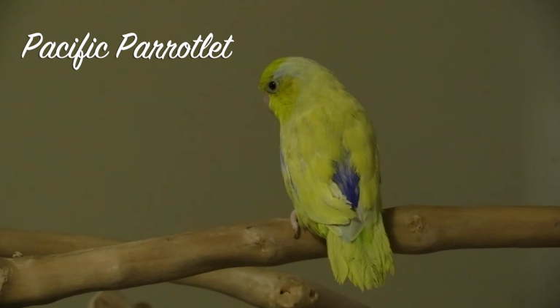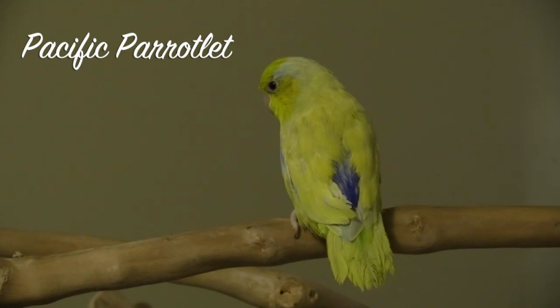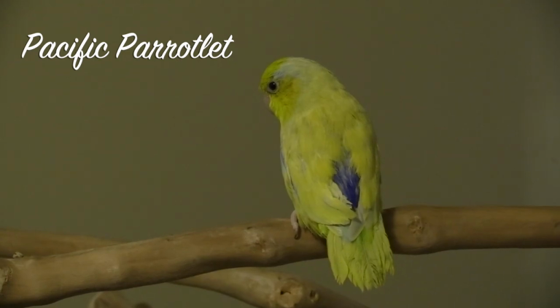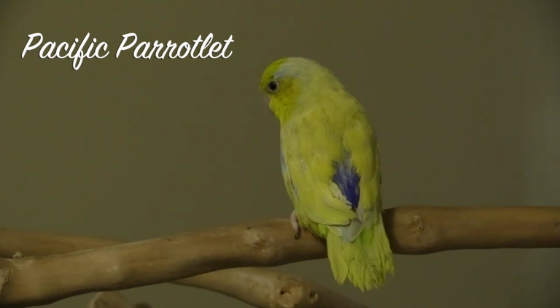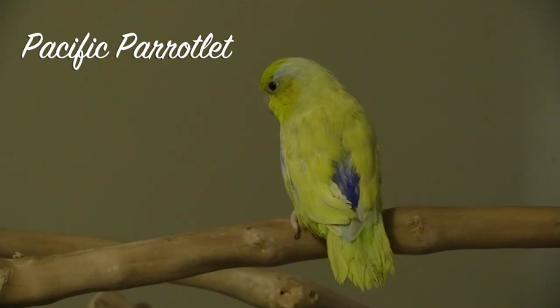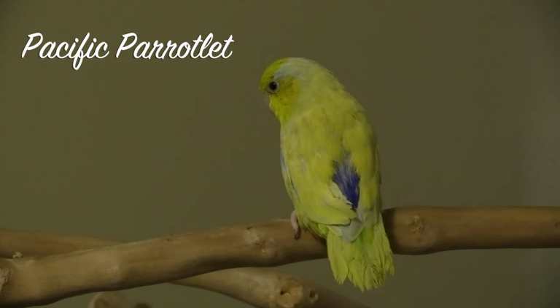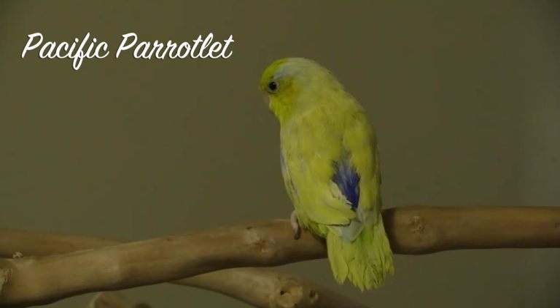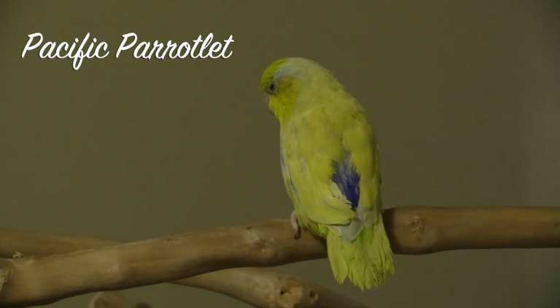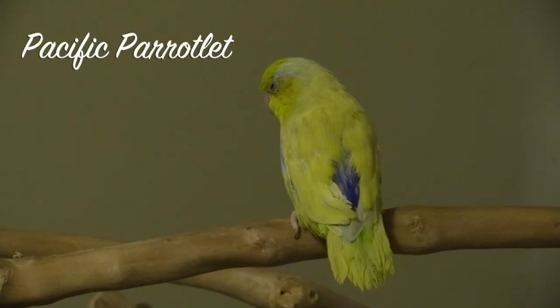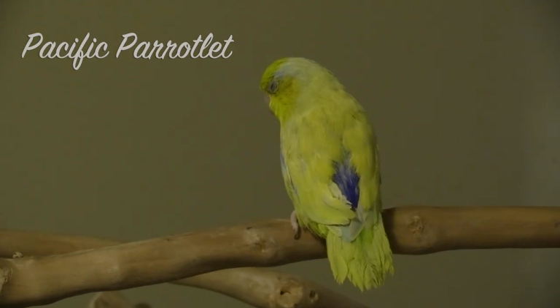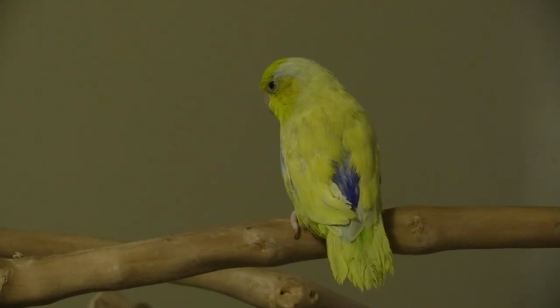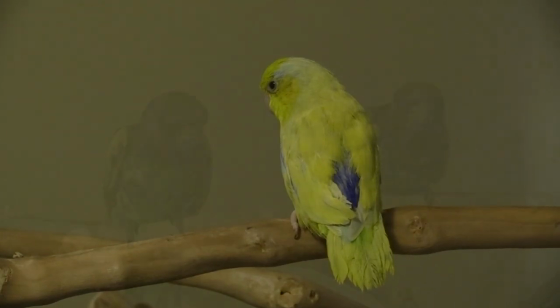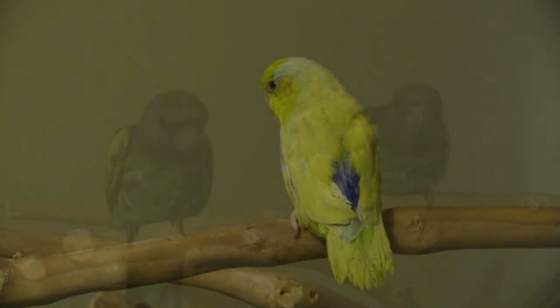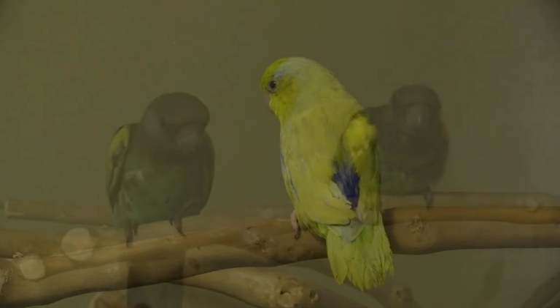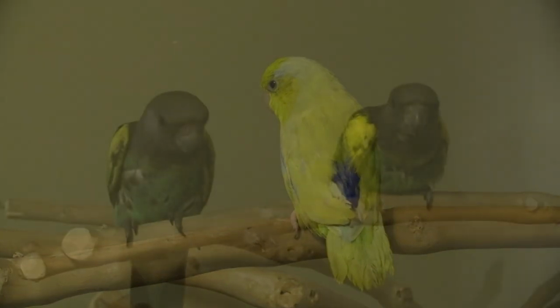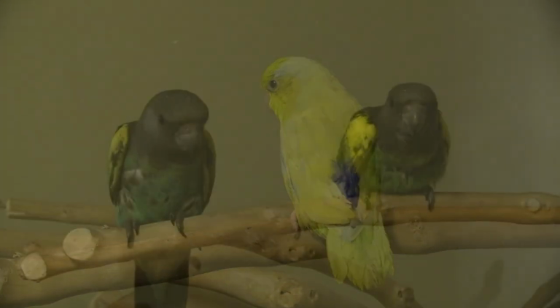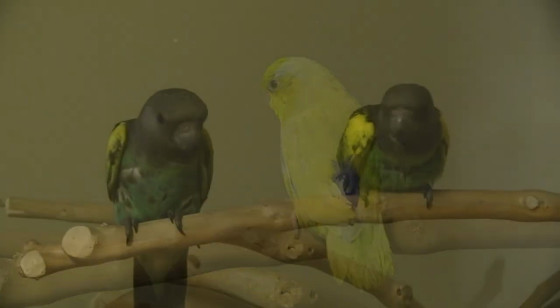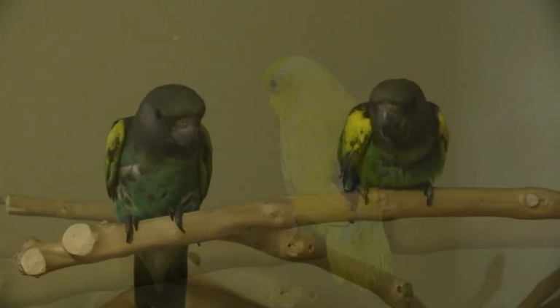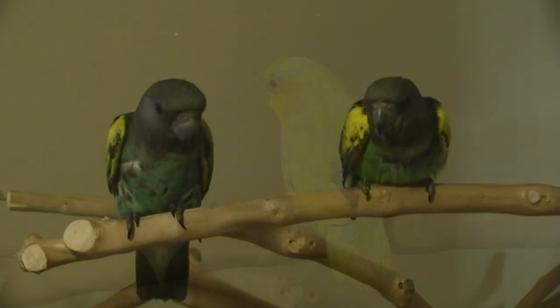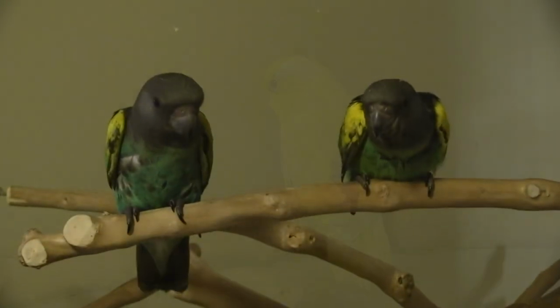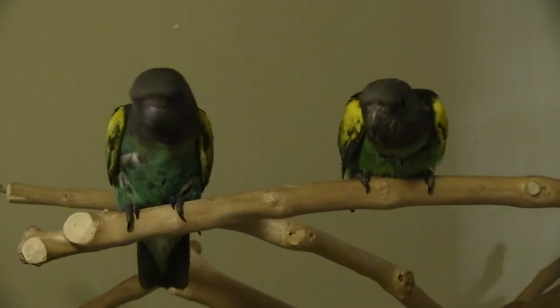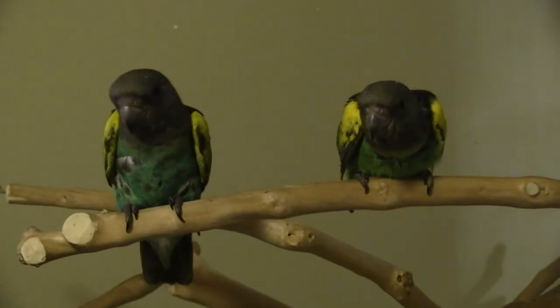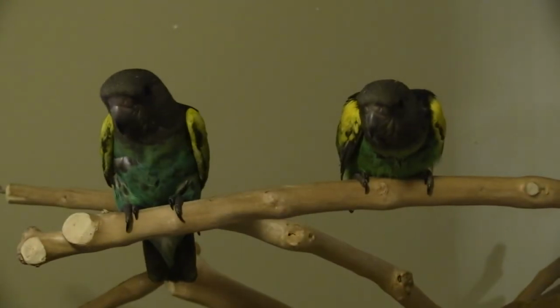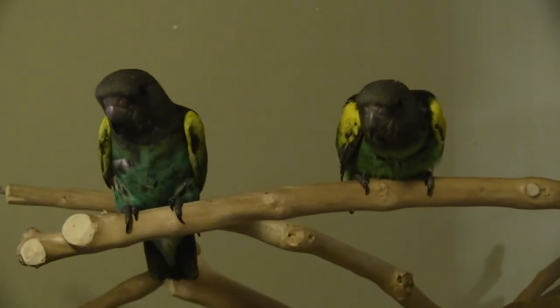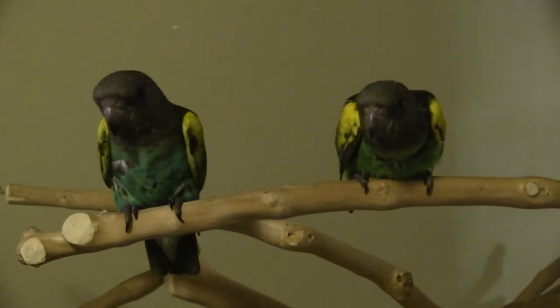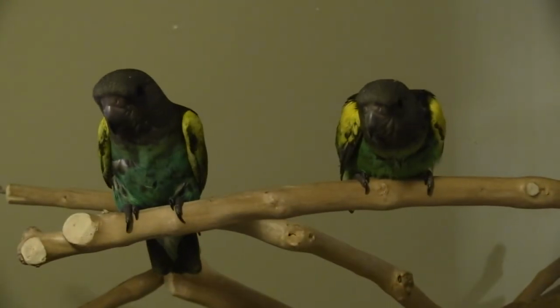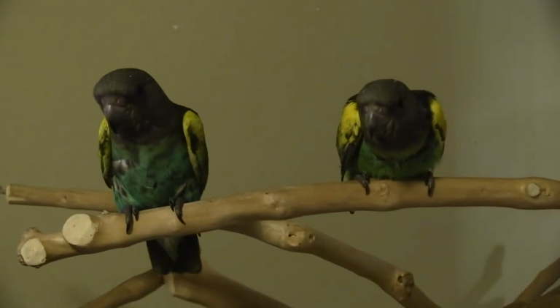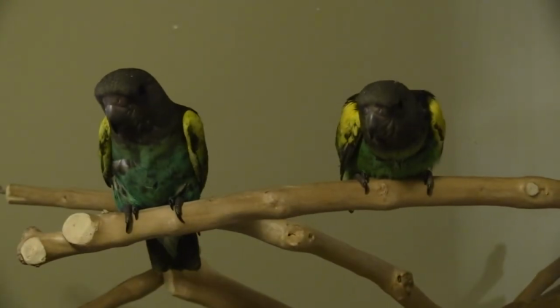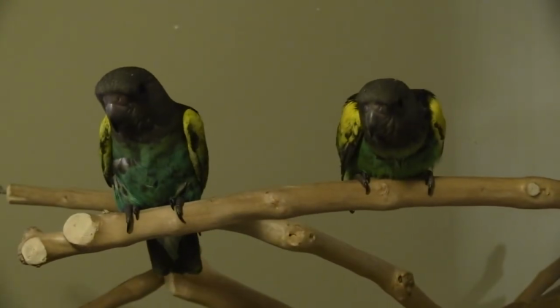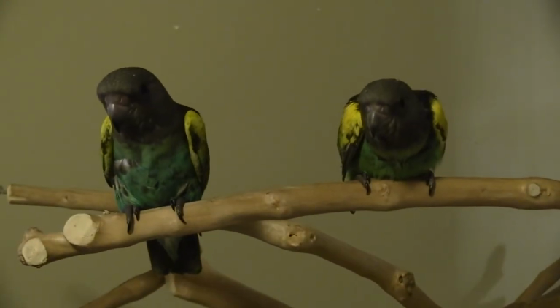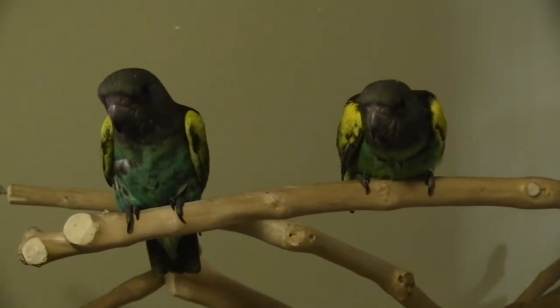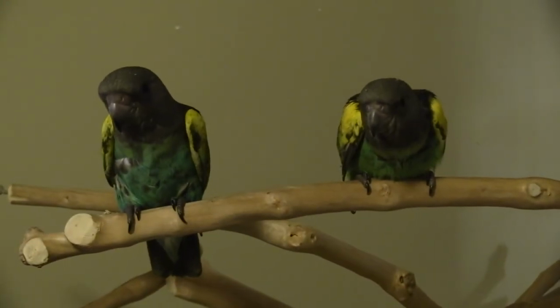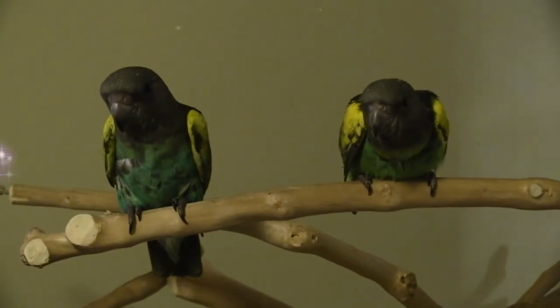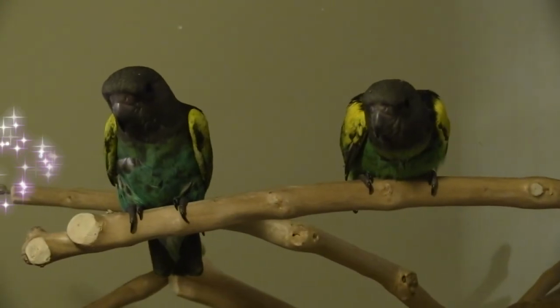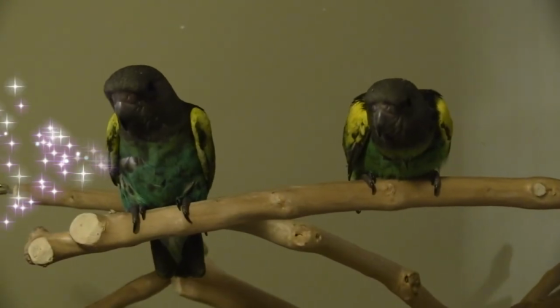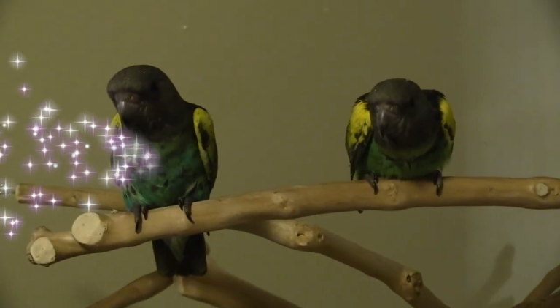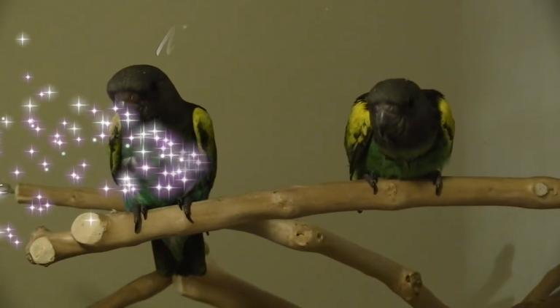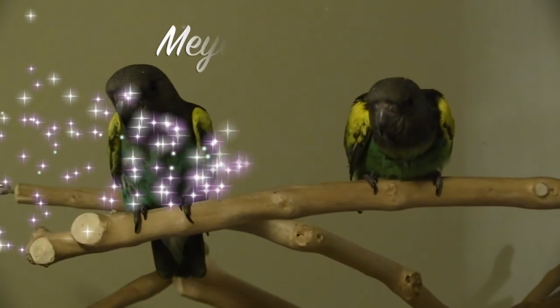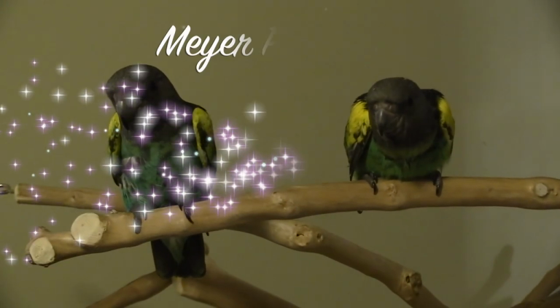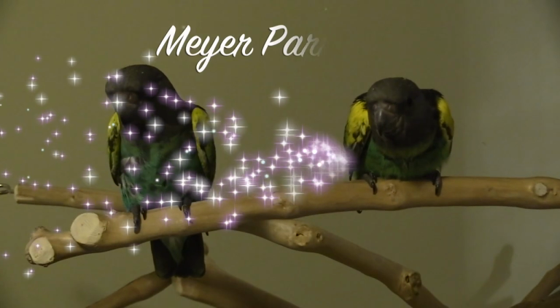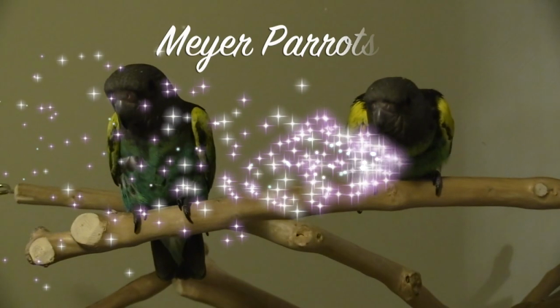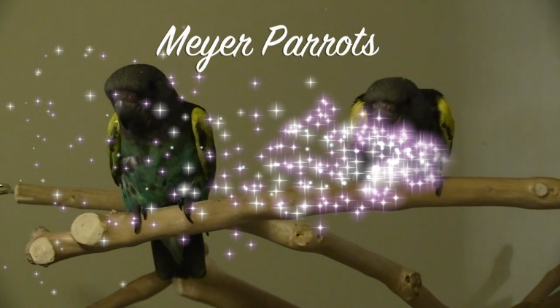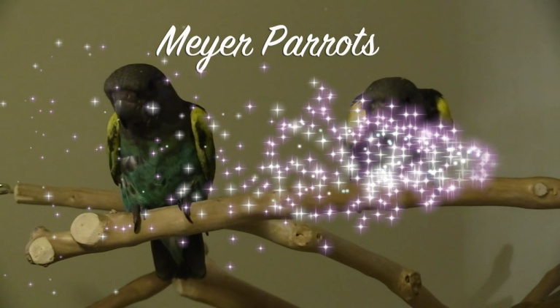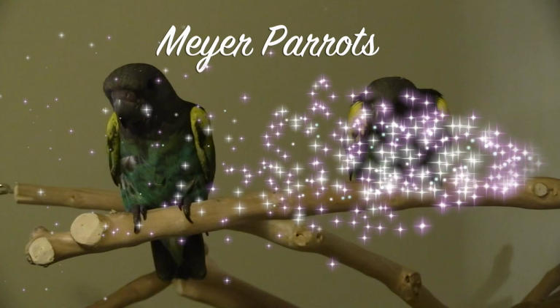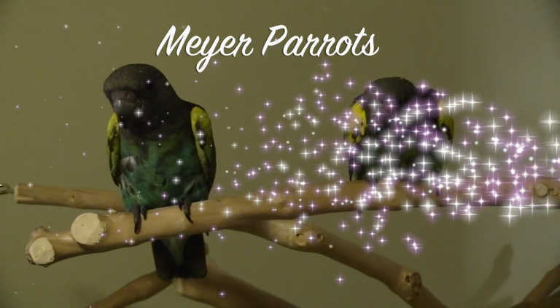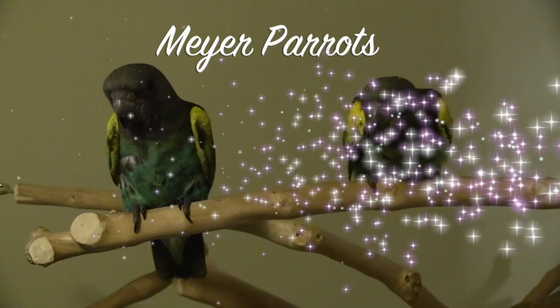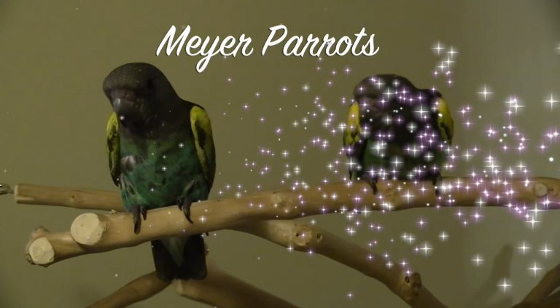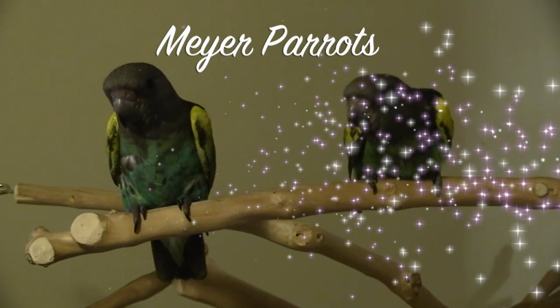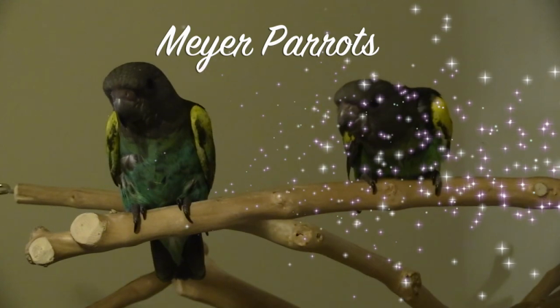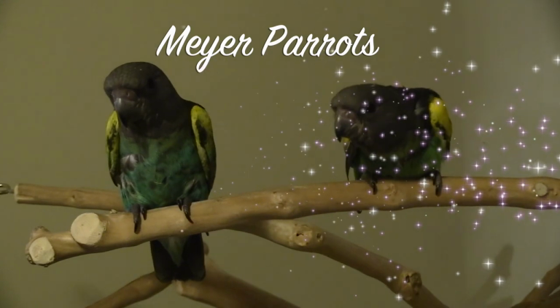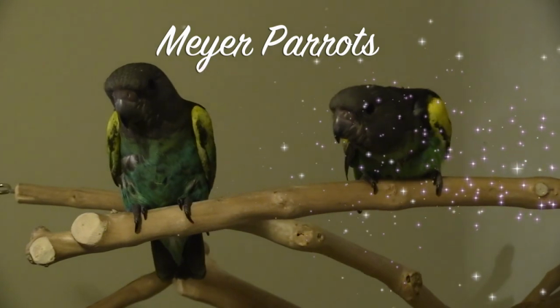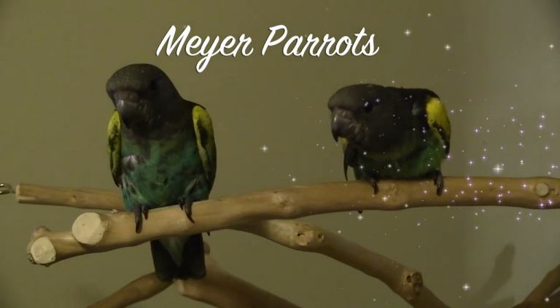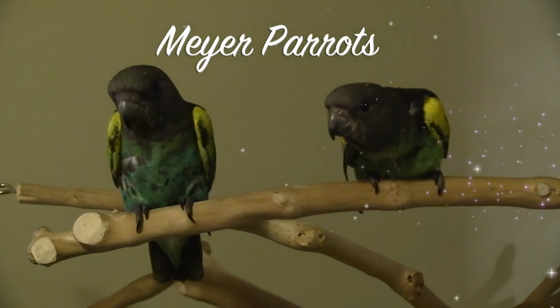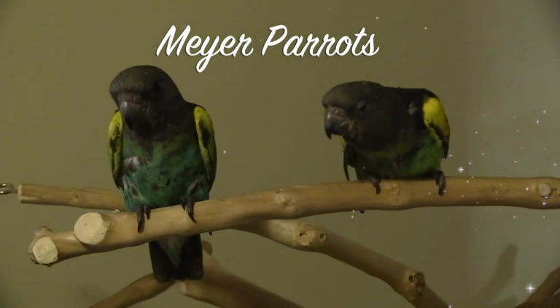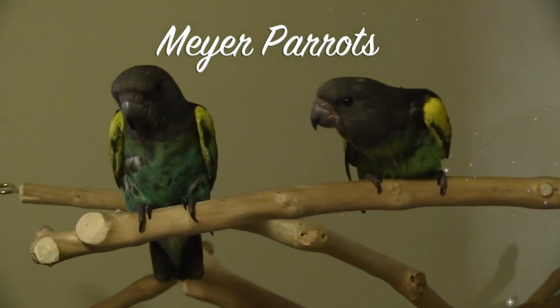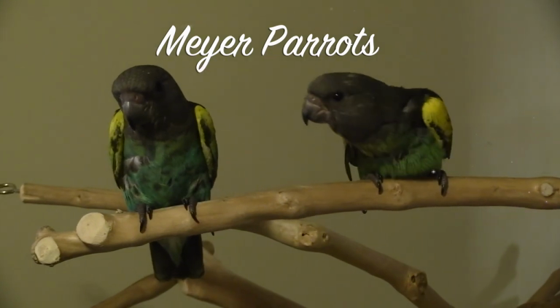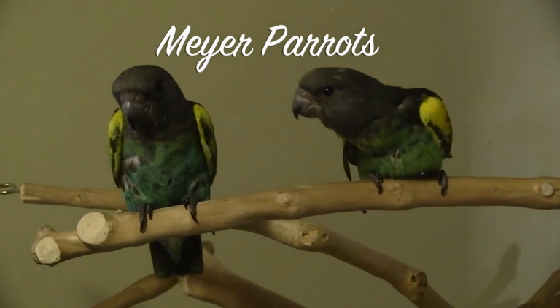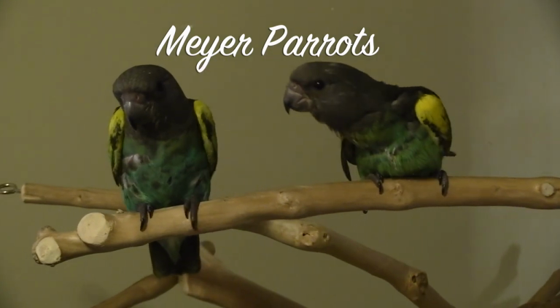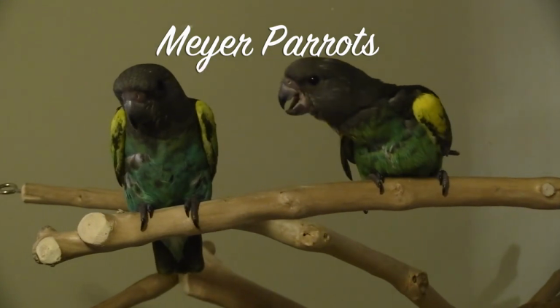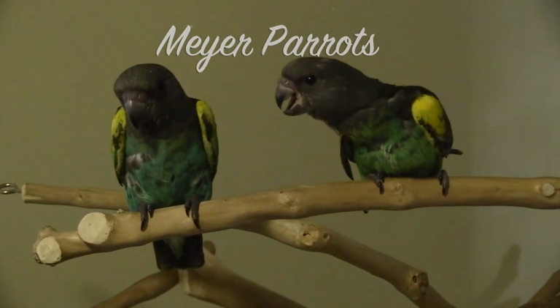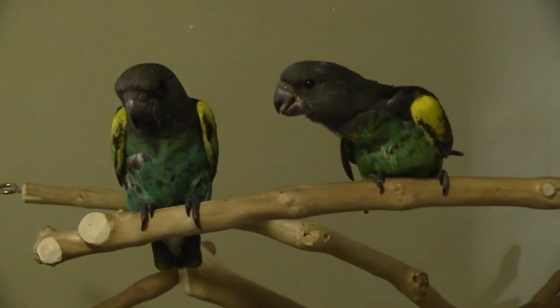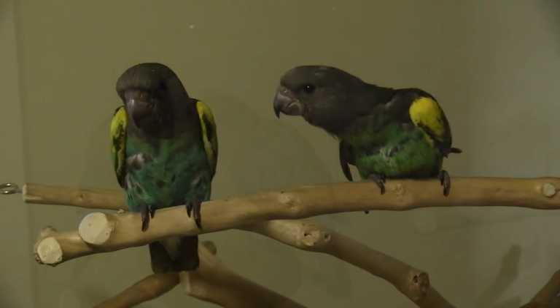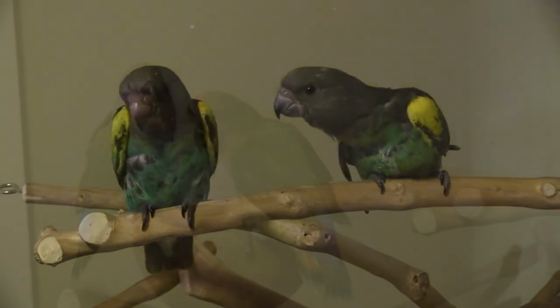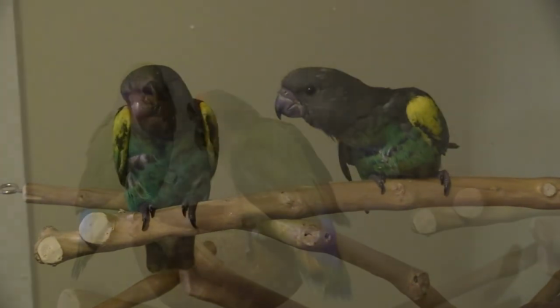We also test each bird for psittacosis and PBFD through a third-party laboratory.